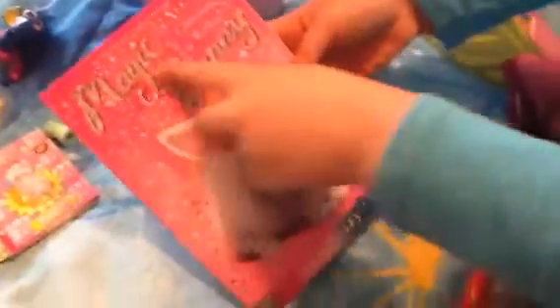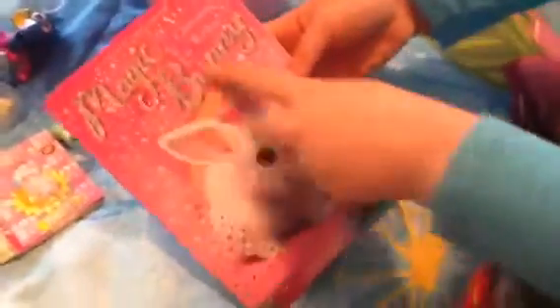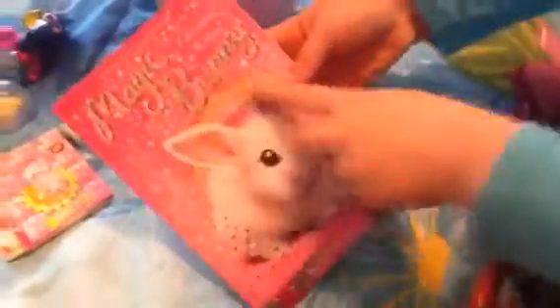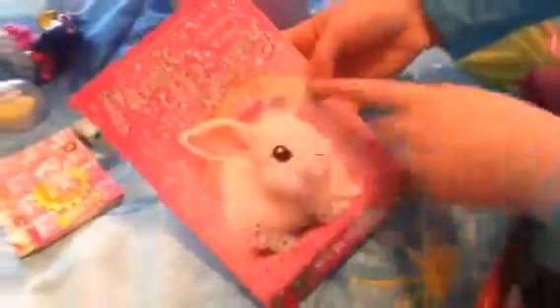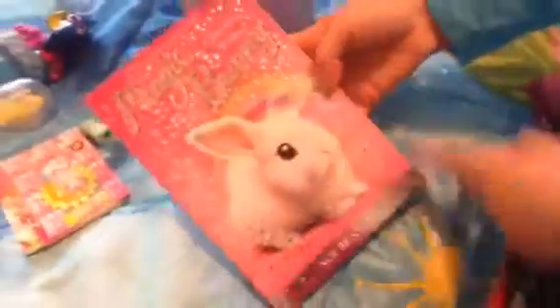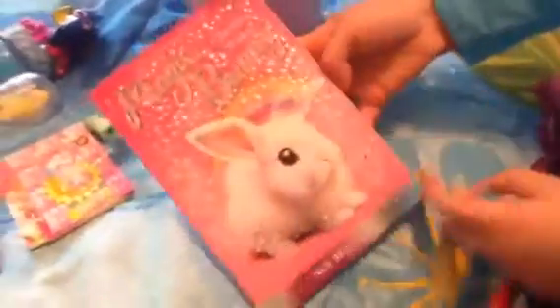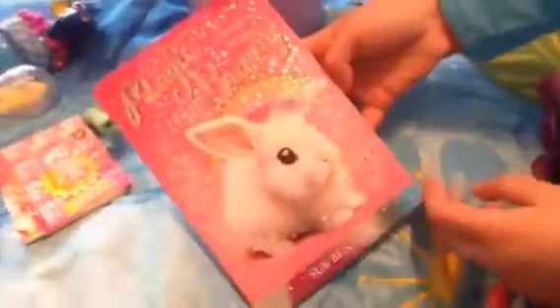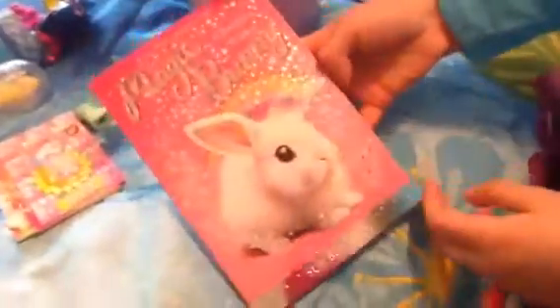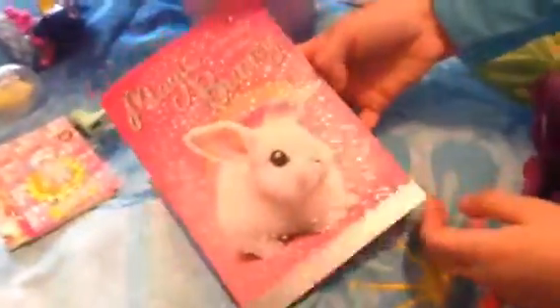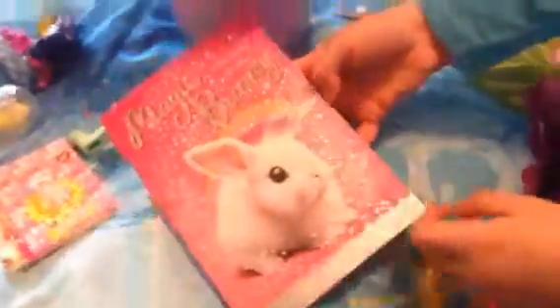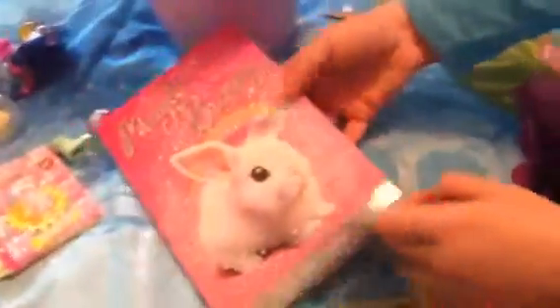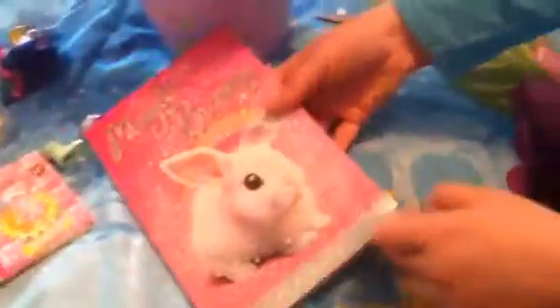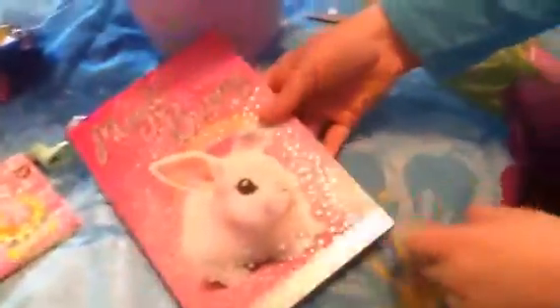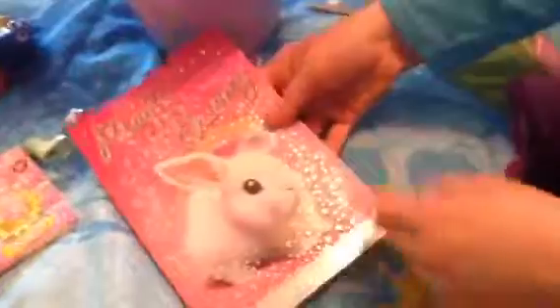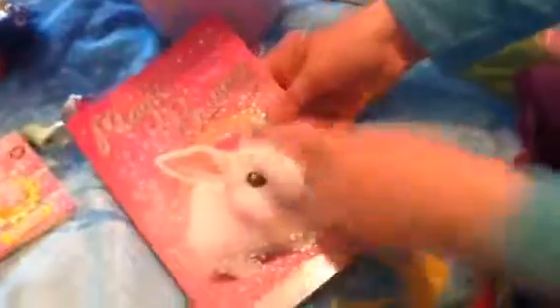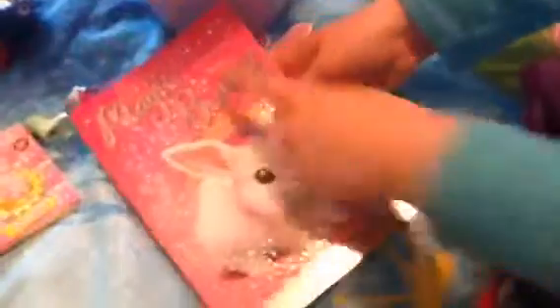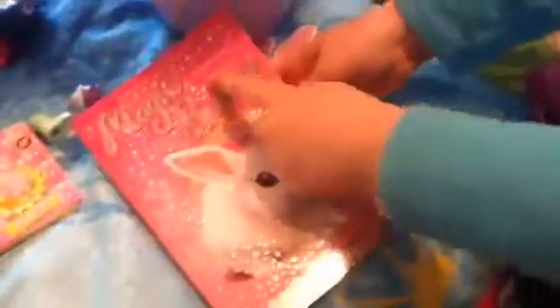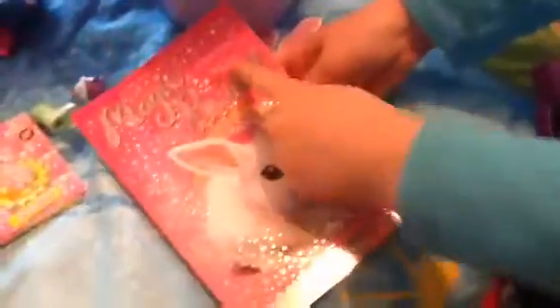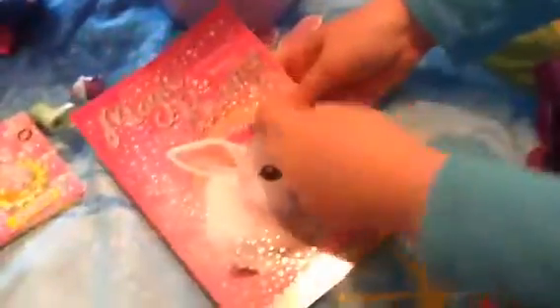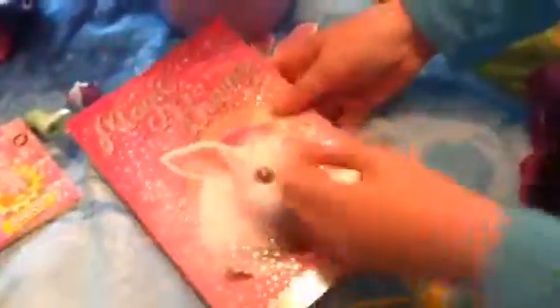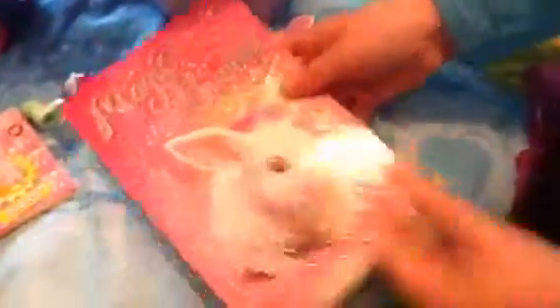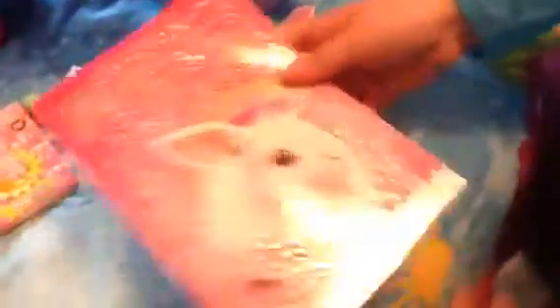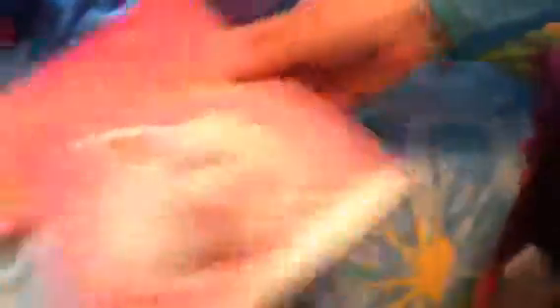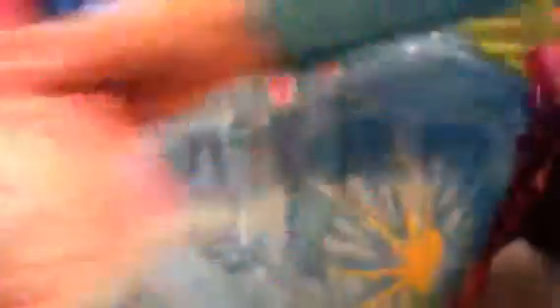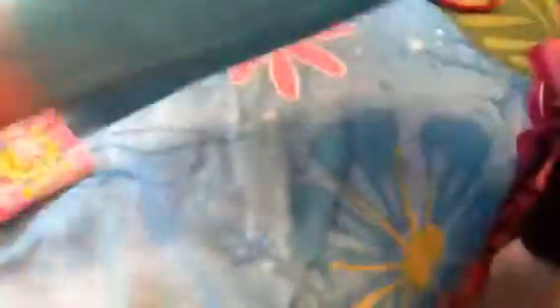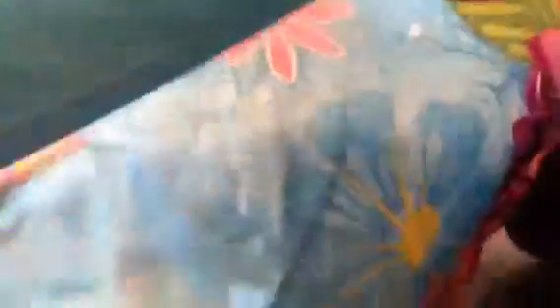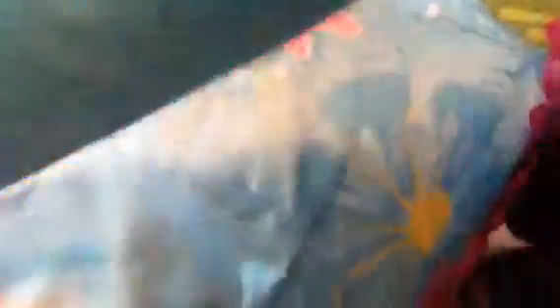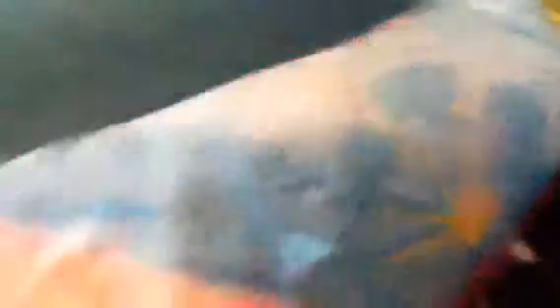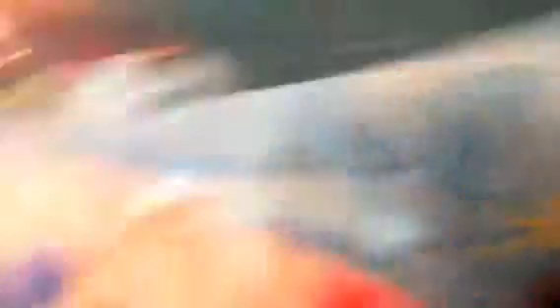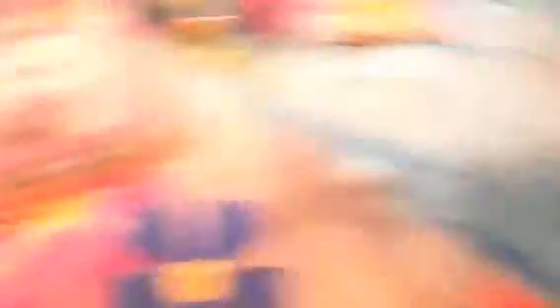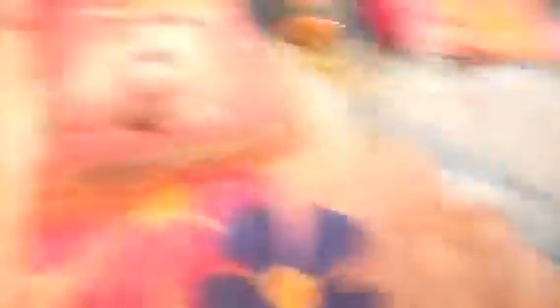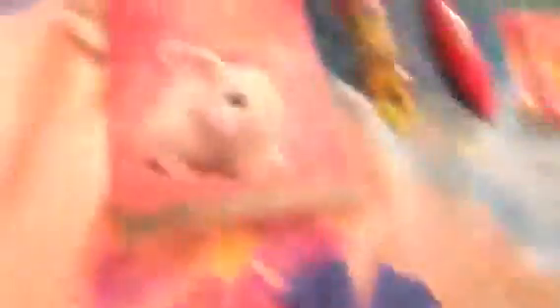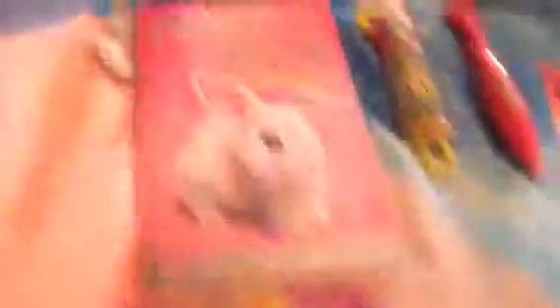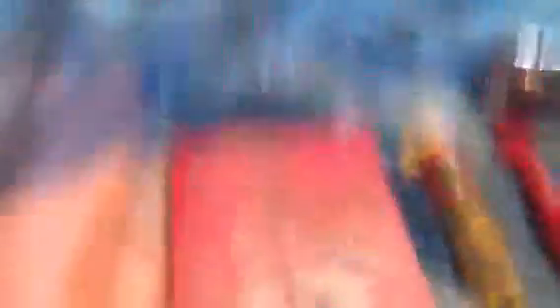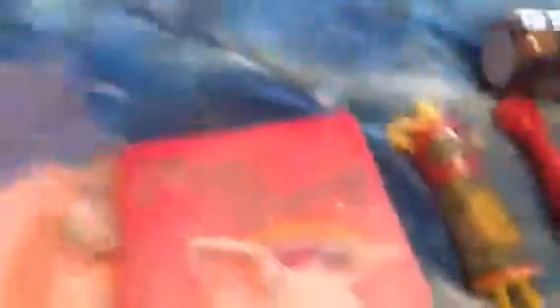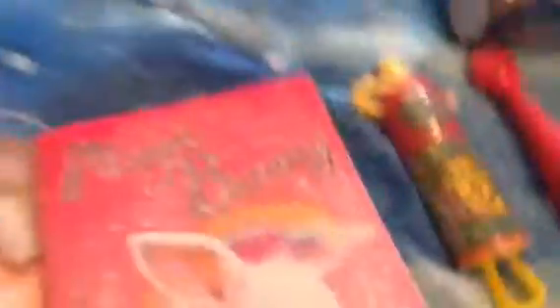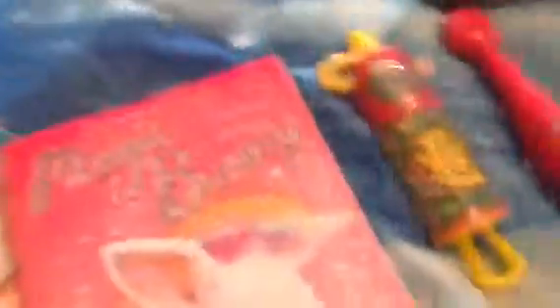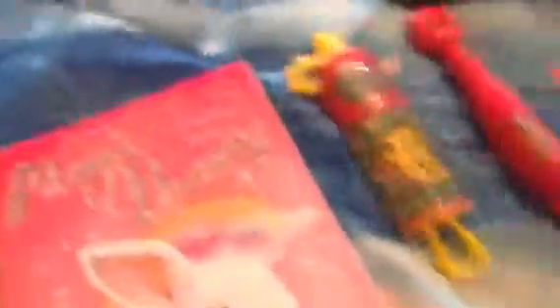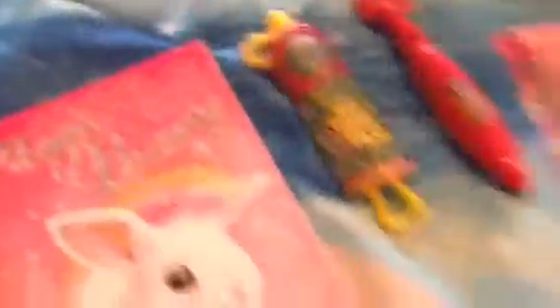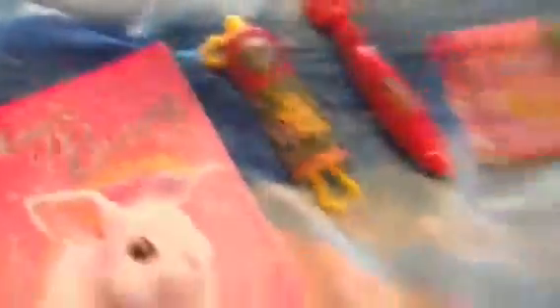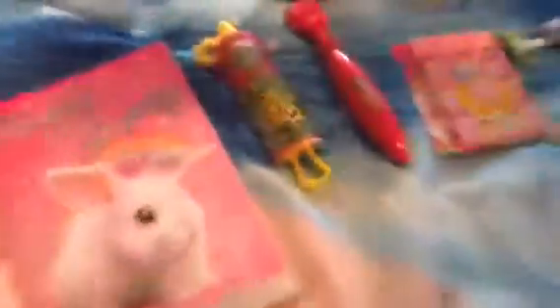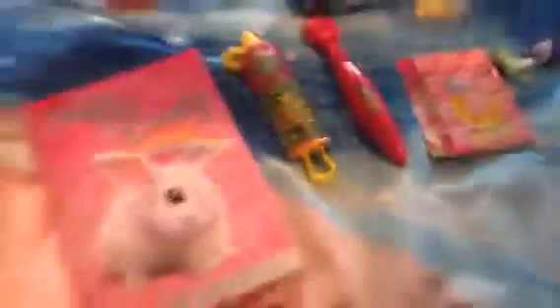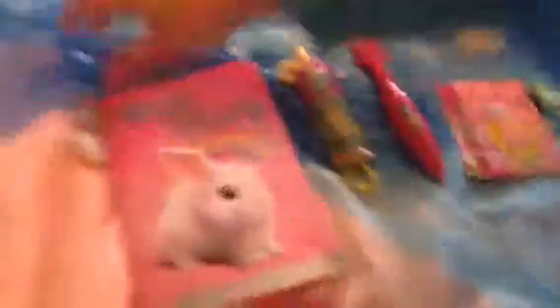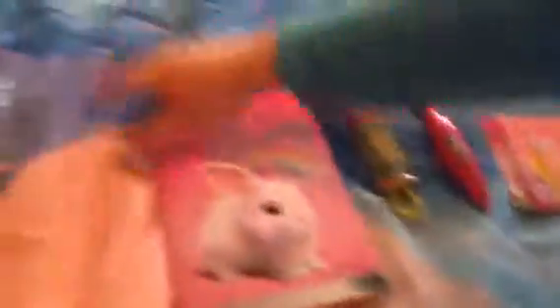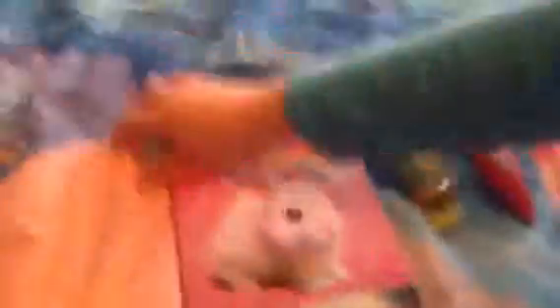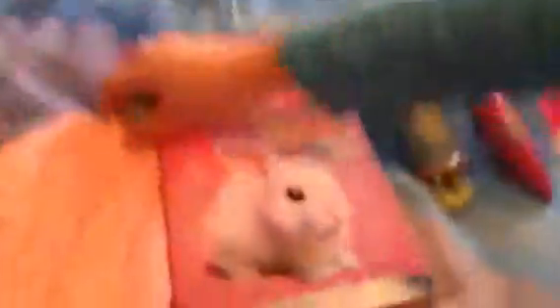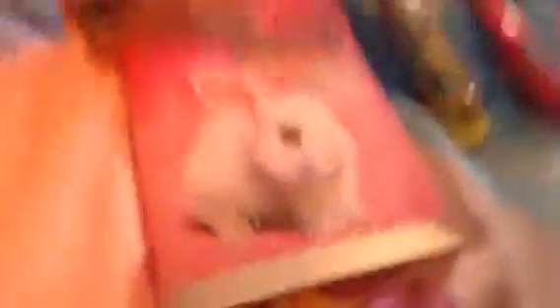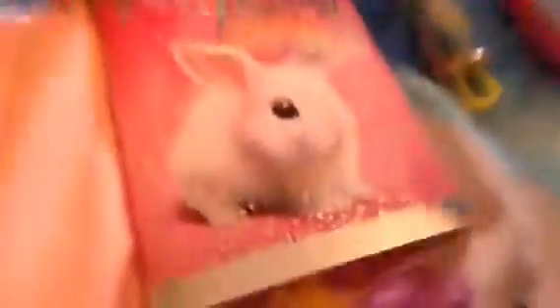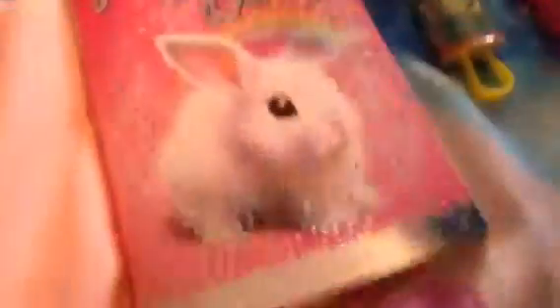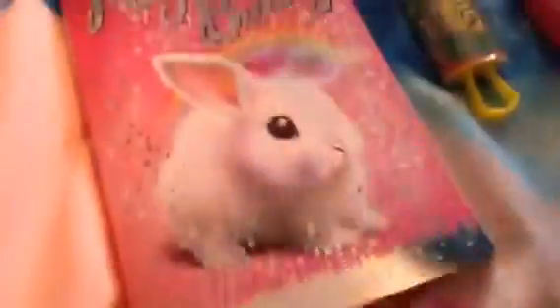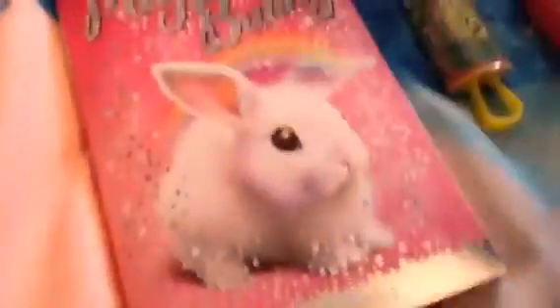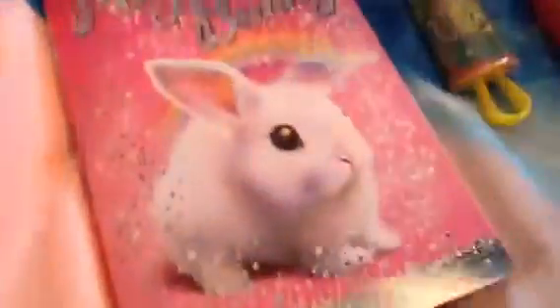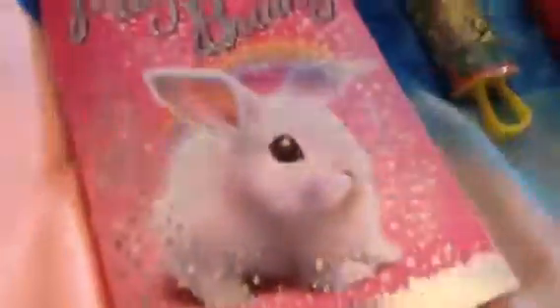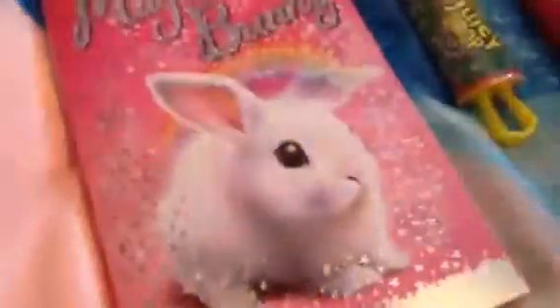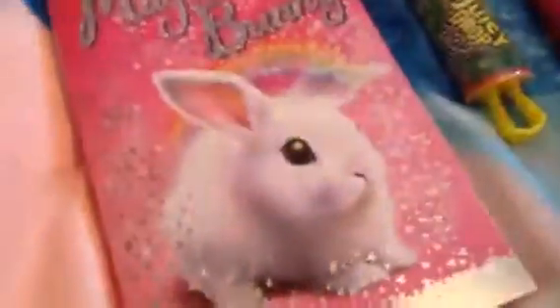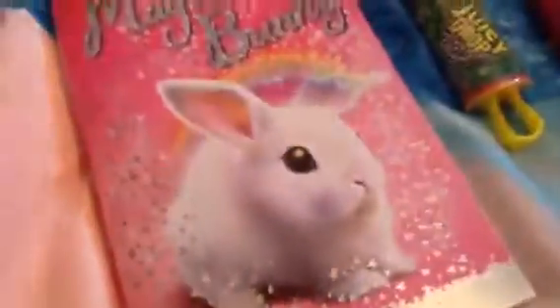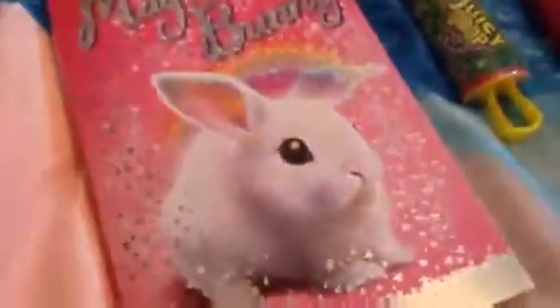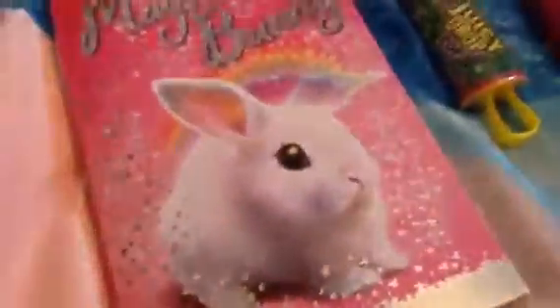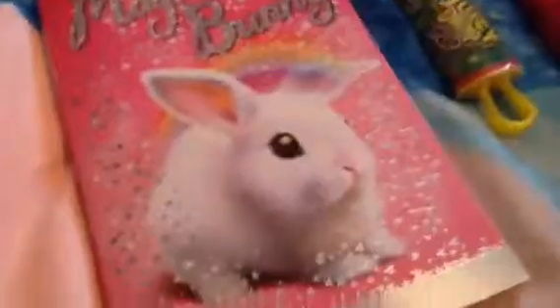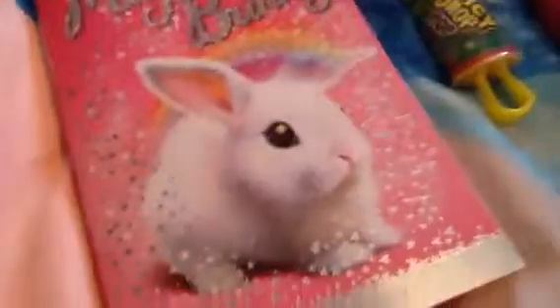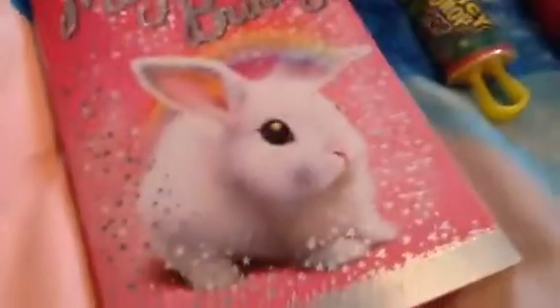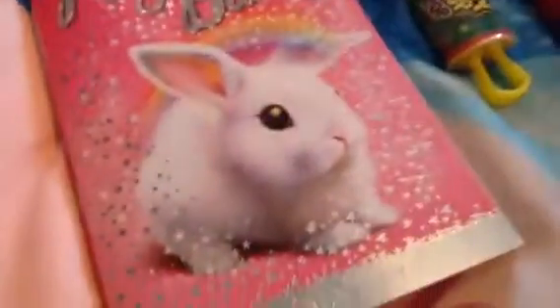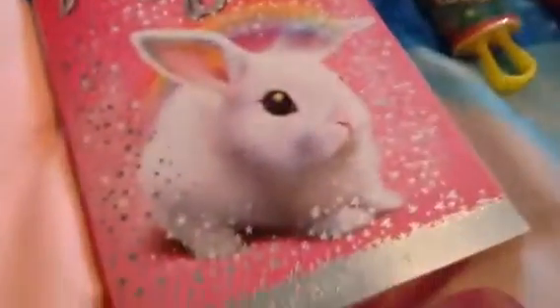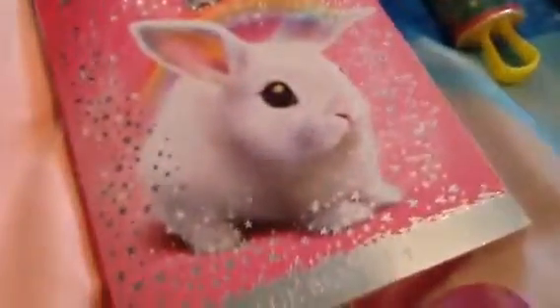That's a bunny — my new bunny. Chocolate Wishes. It's really cute. I love the bunny. It's so cute.